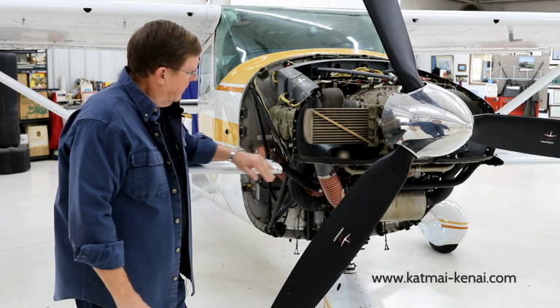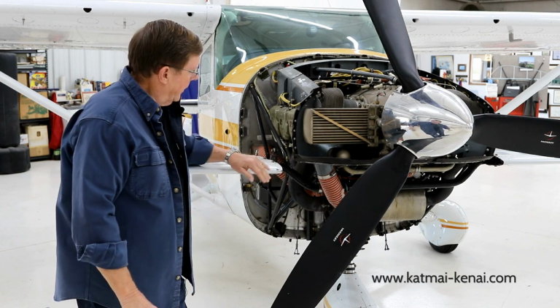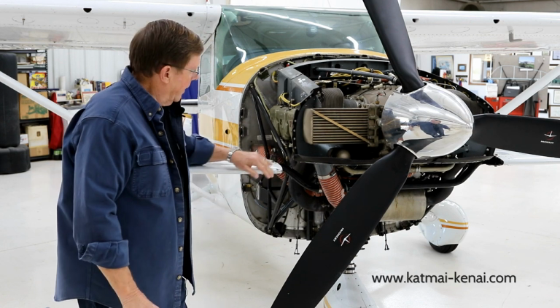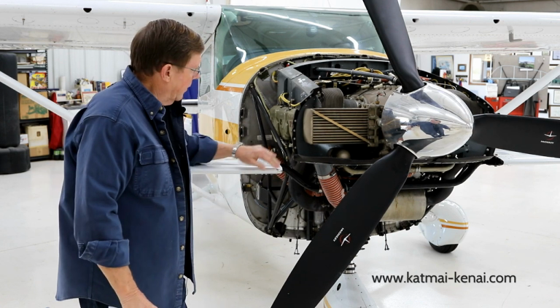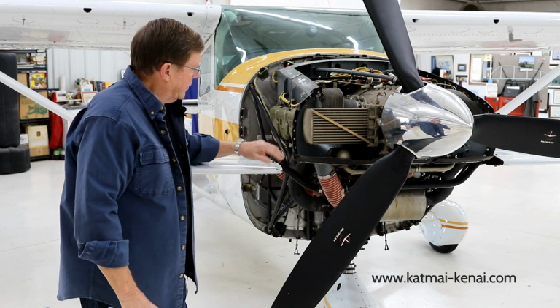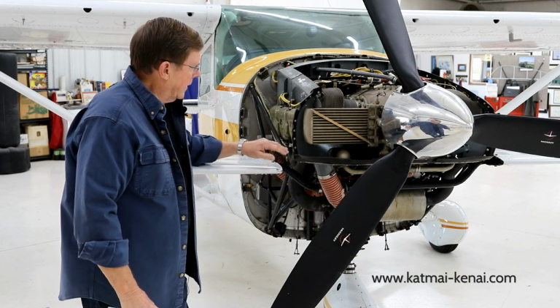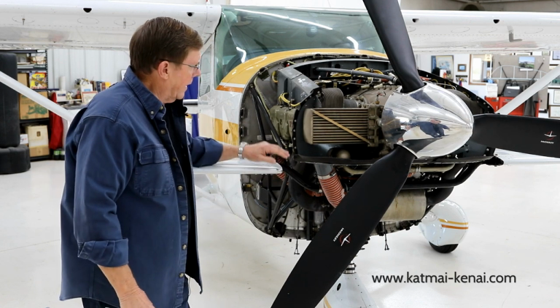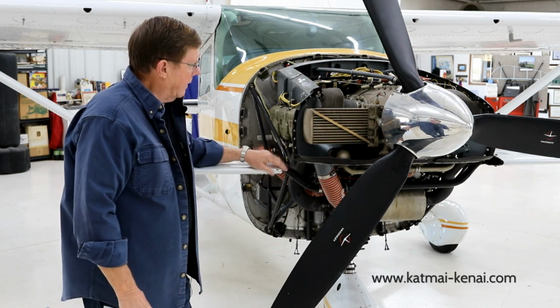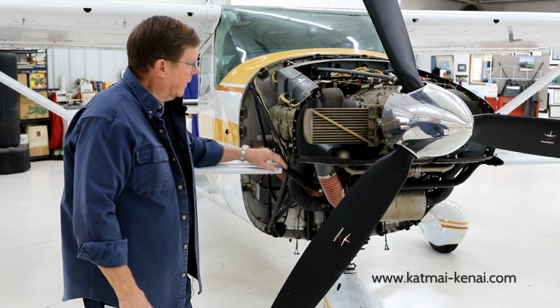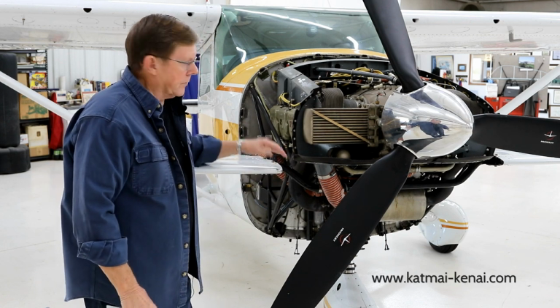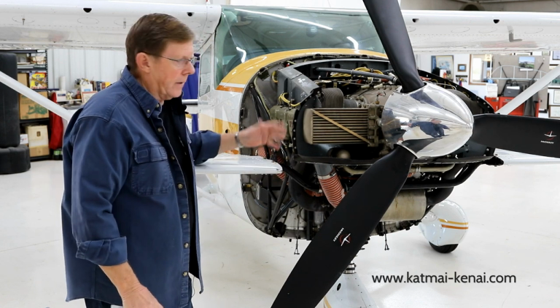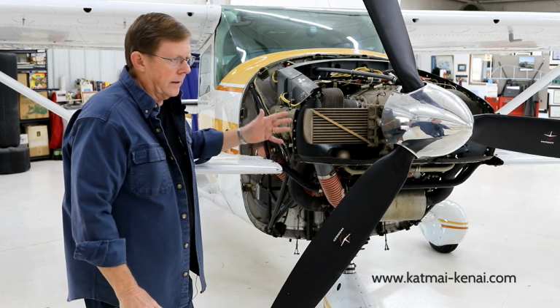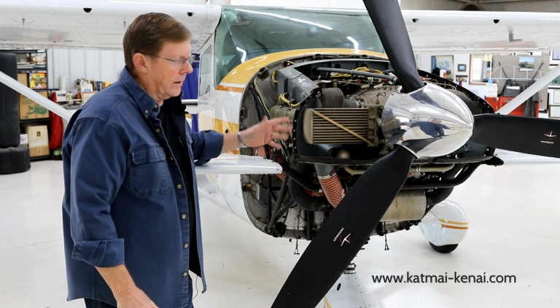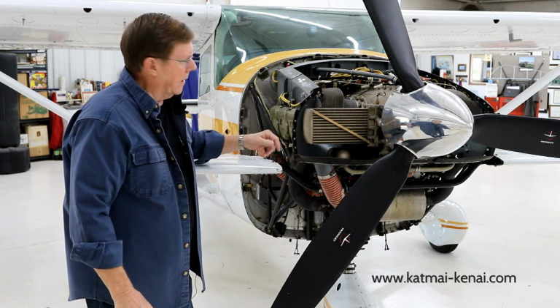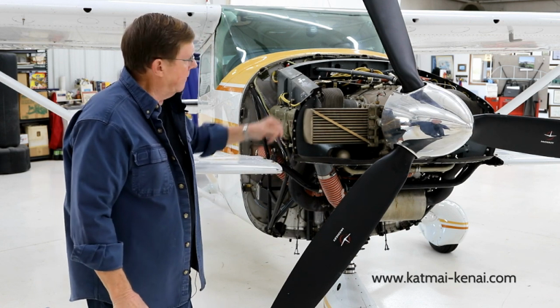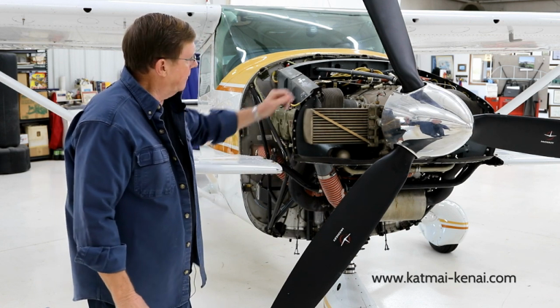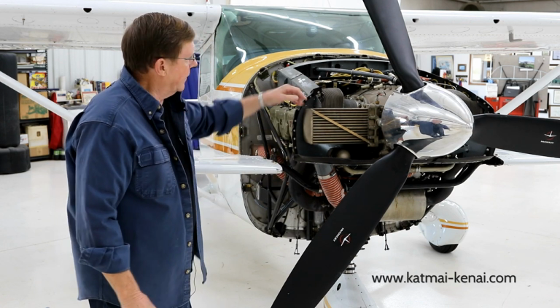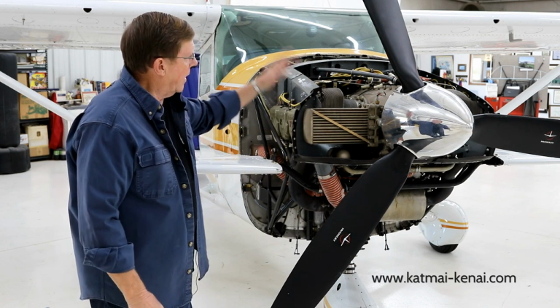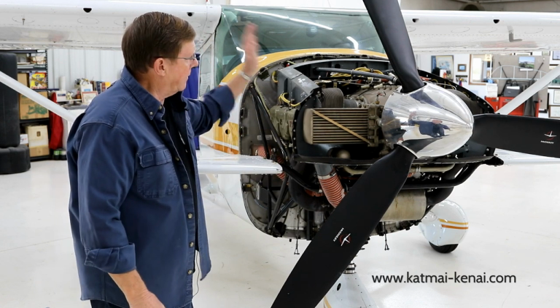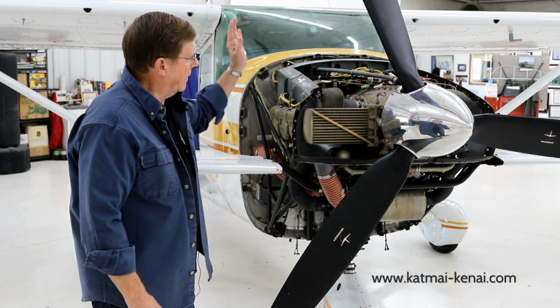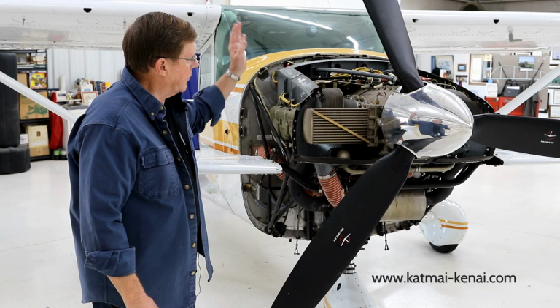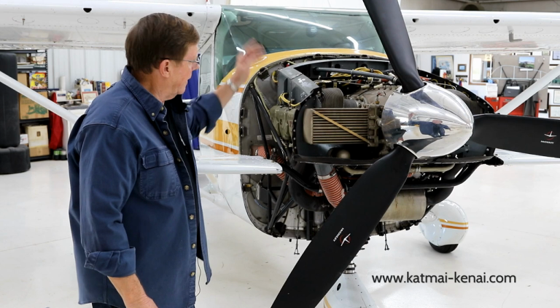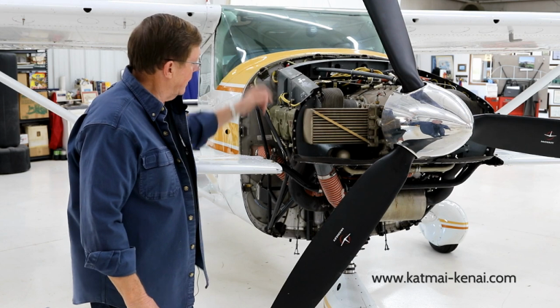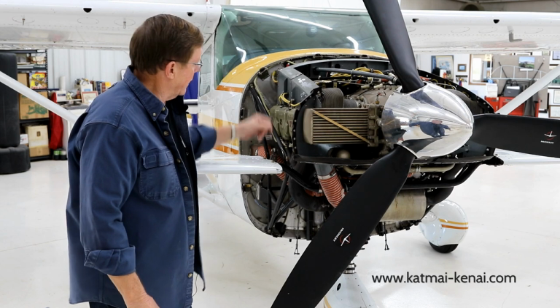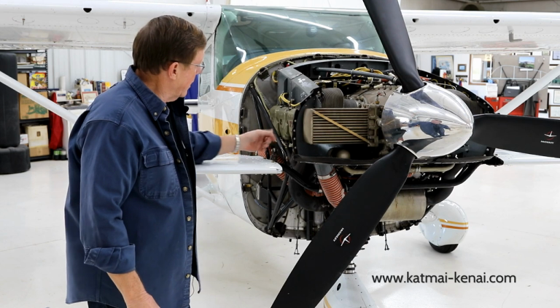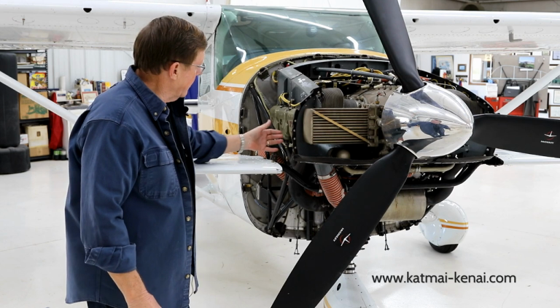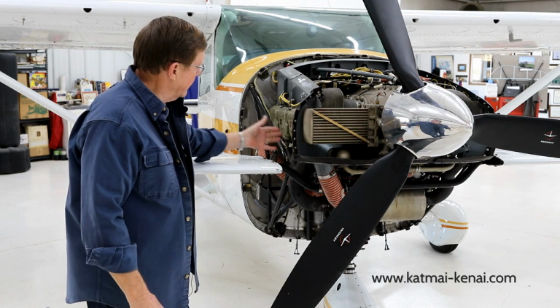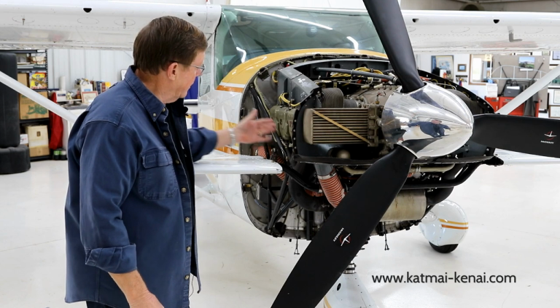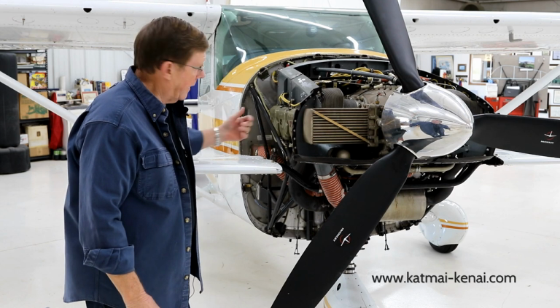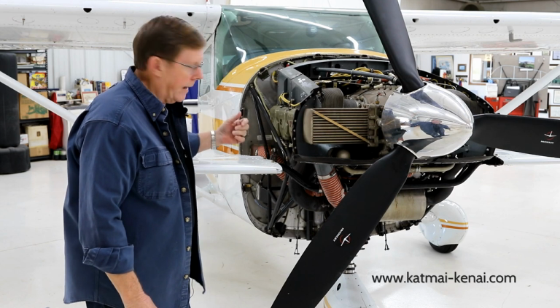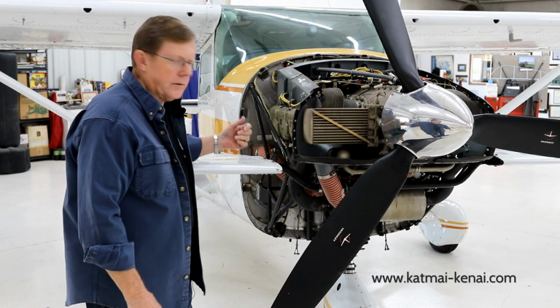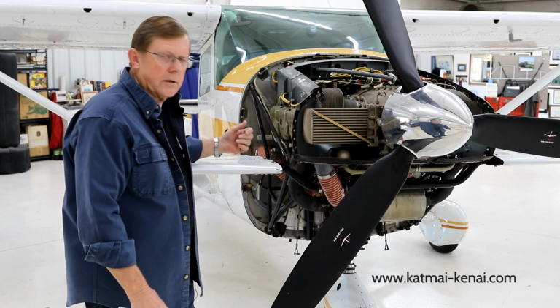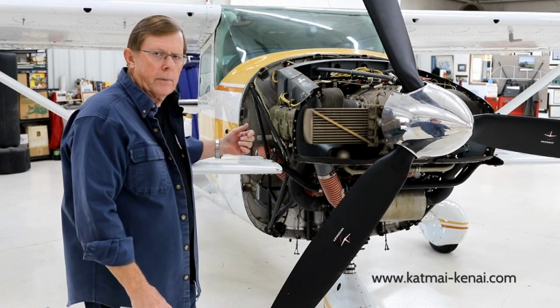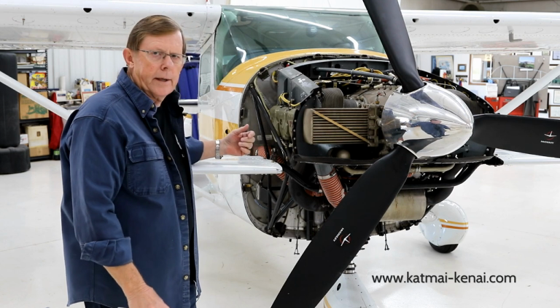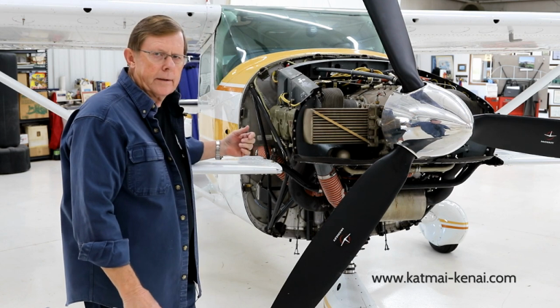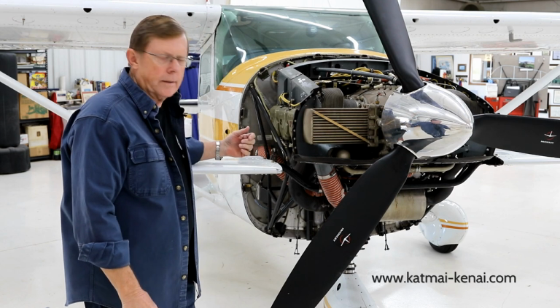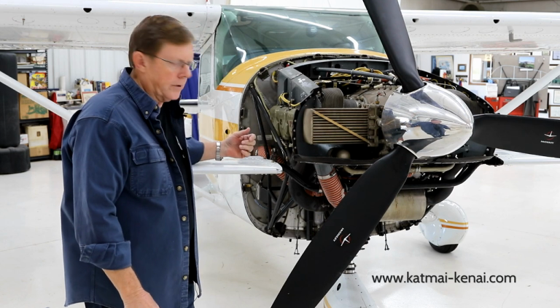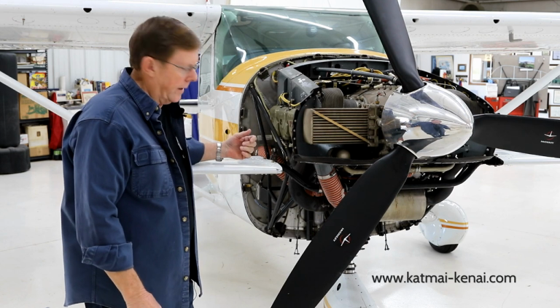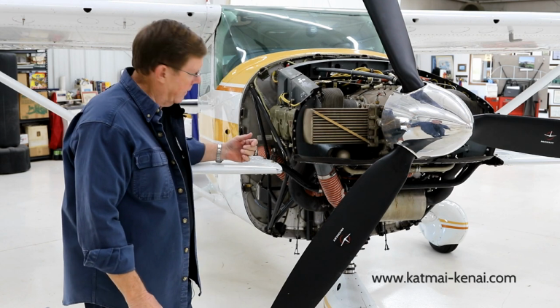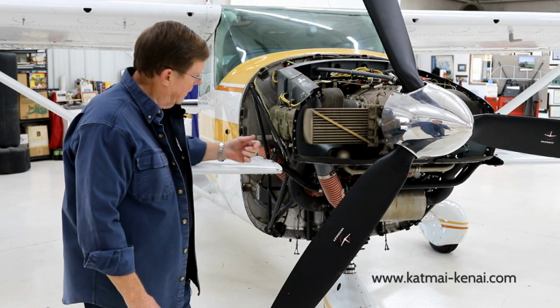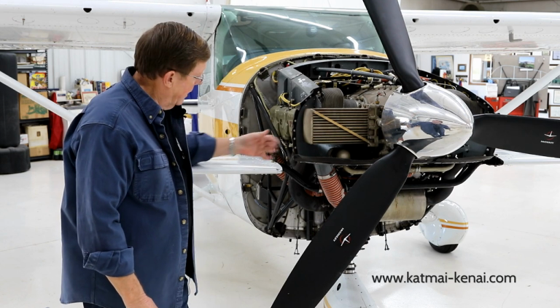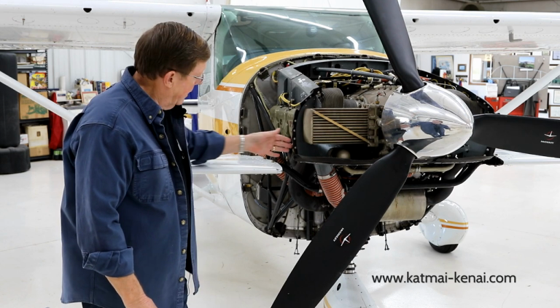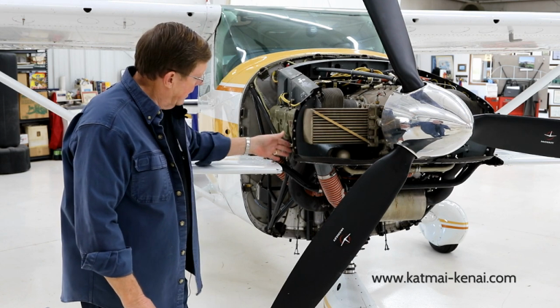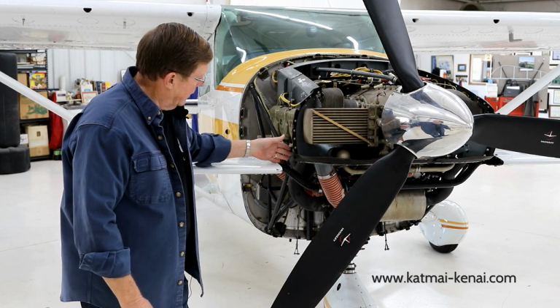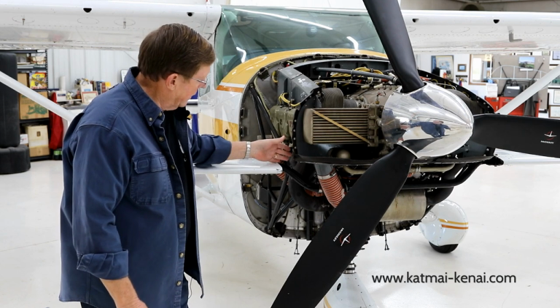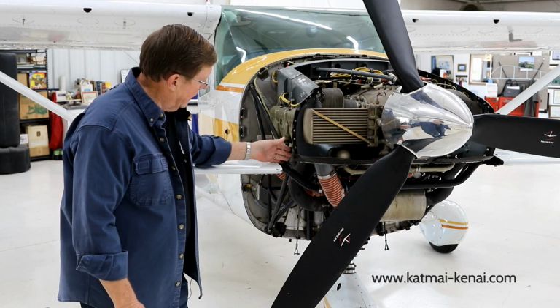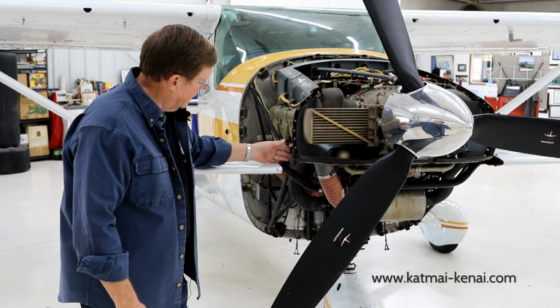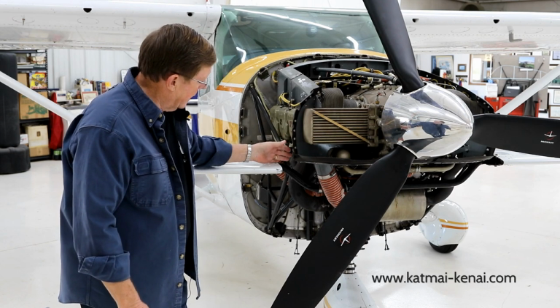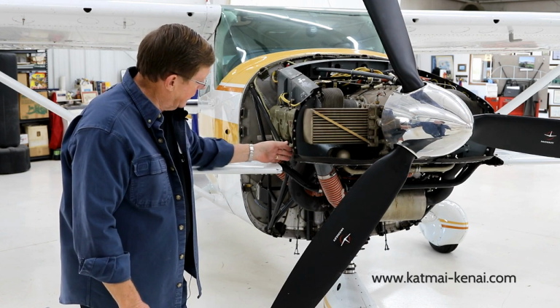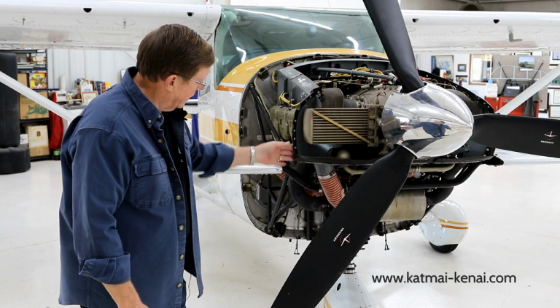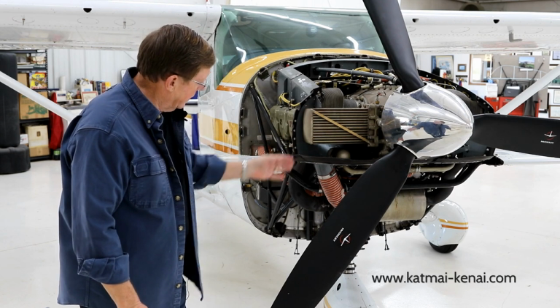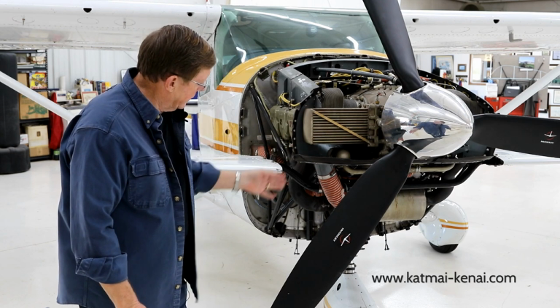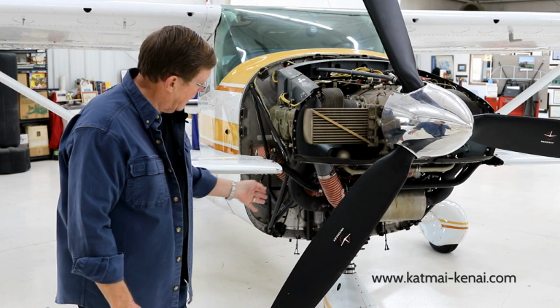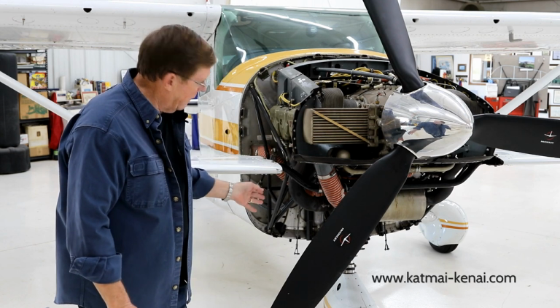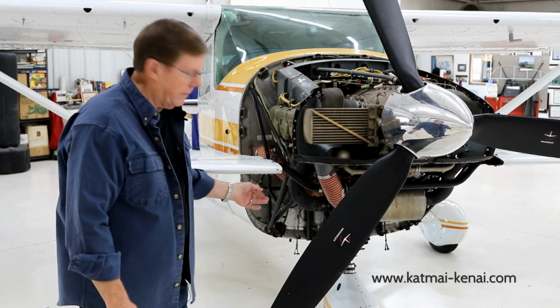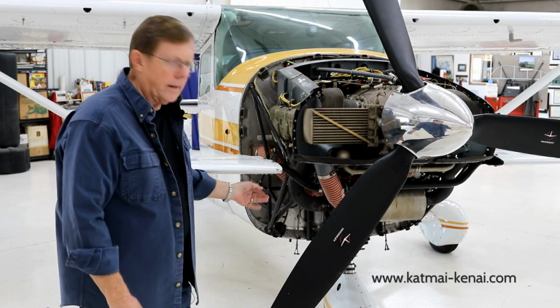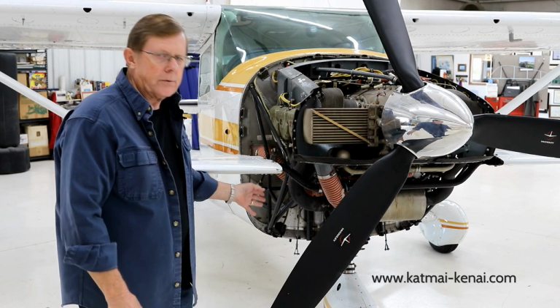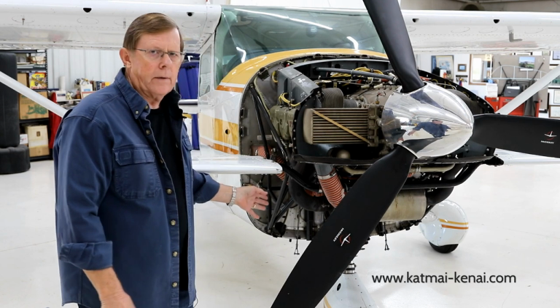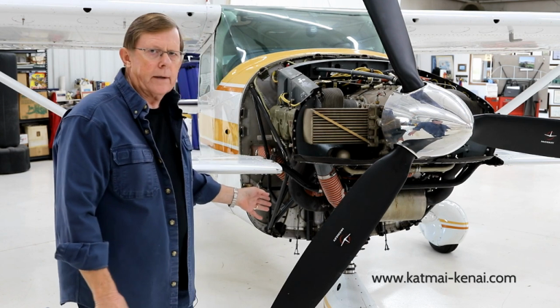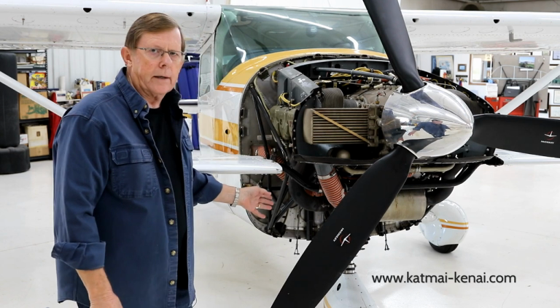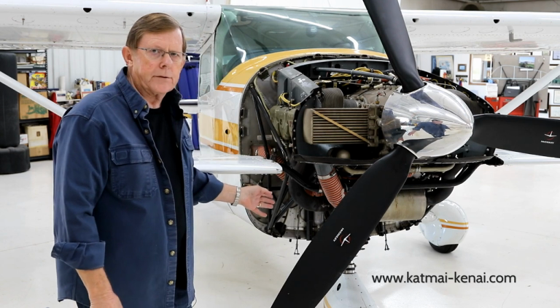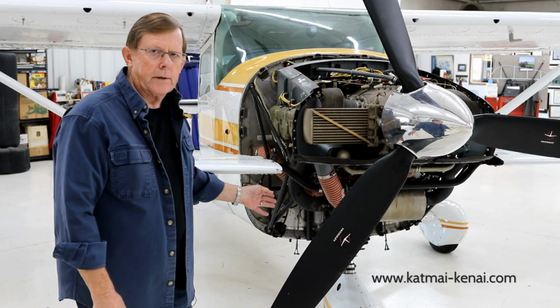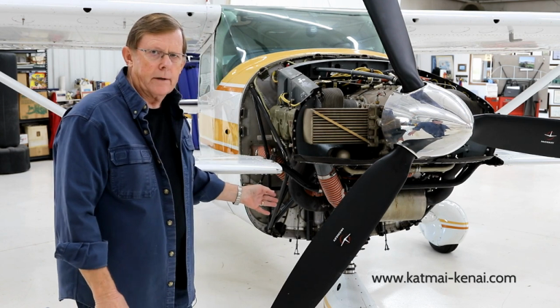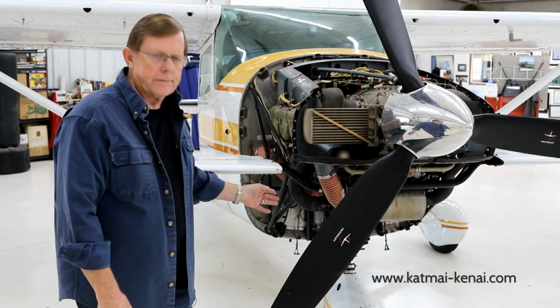Then once the cowling is ready to come off, the top comes off like always, the access plate comes out, unhook the induction hose, cowl flaps — all that kind of stuff.